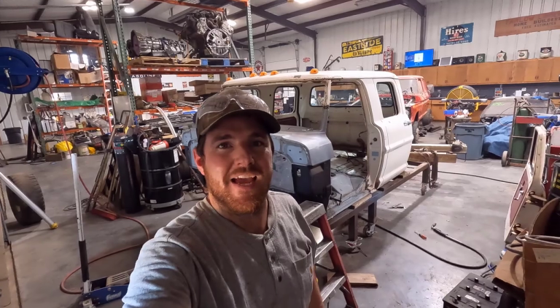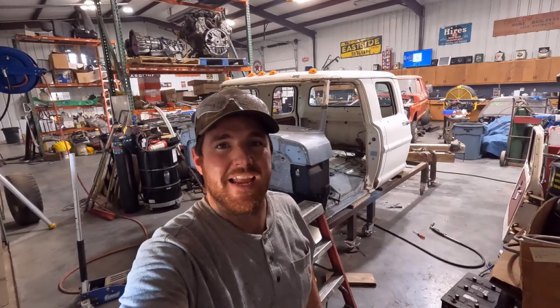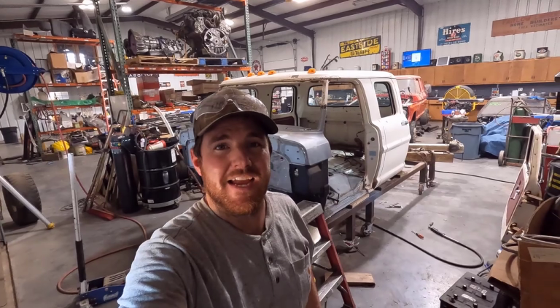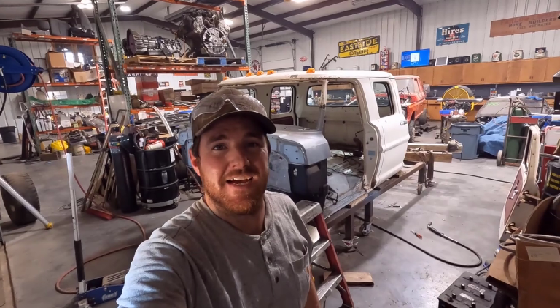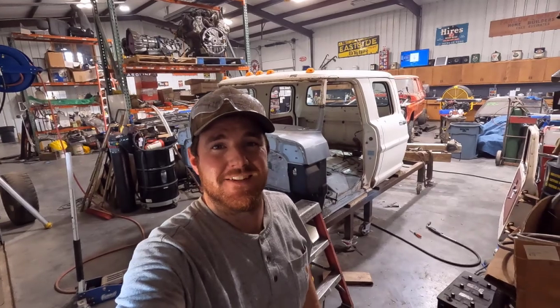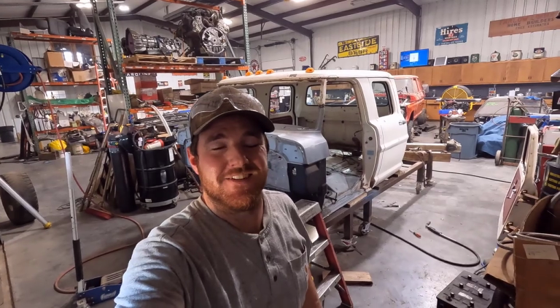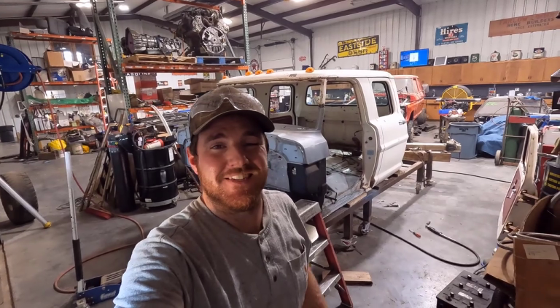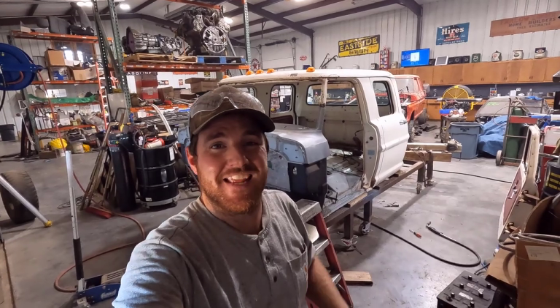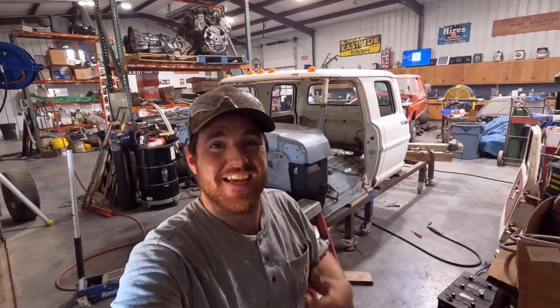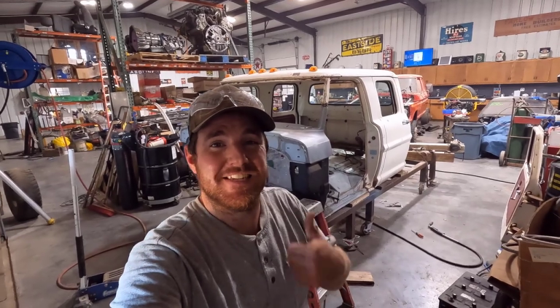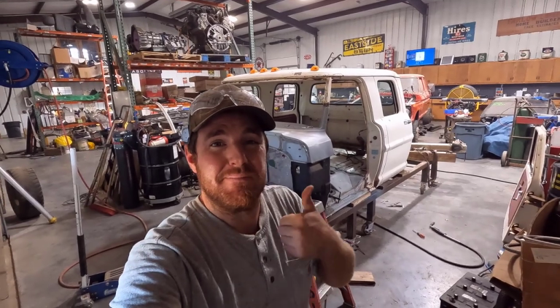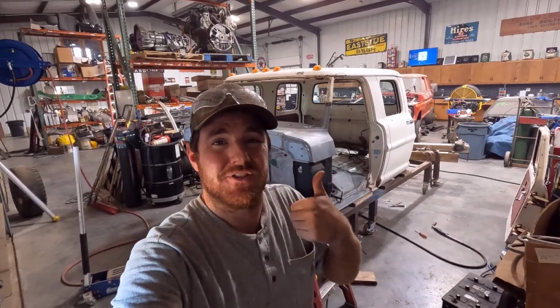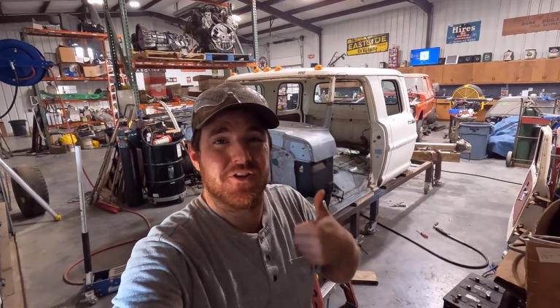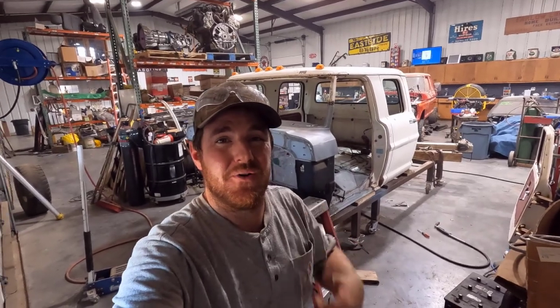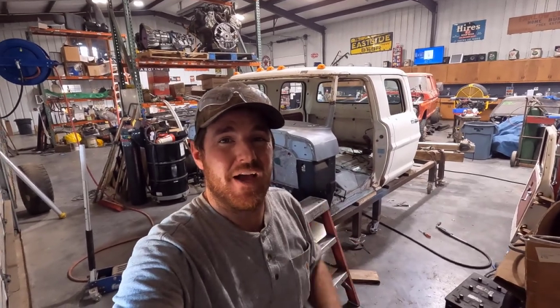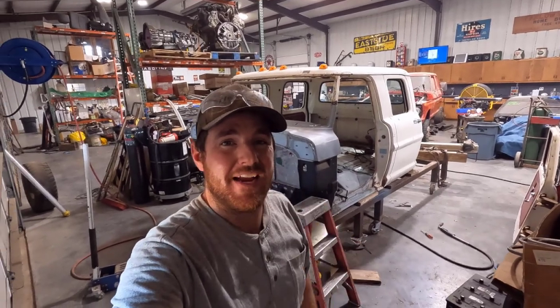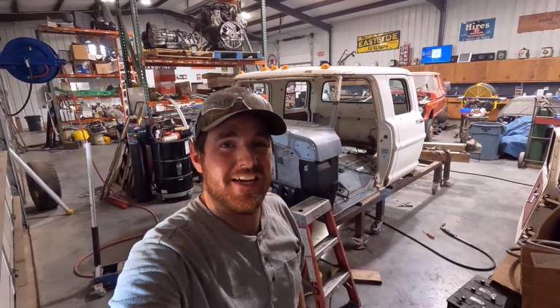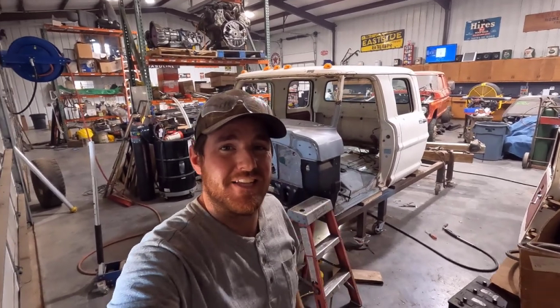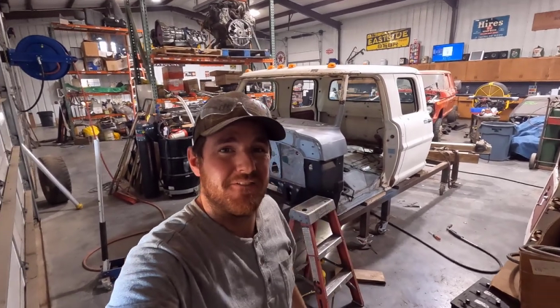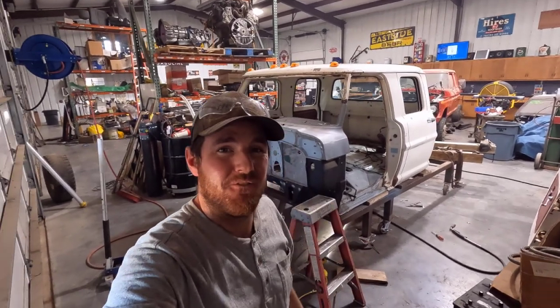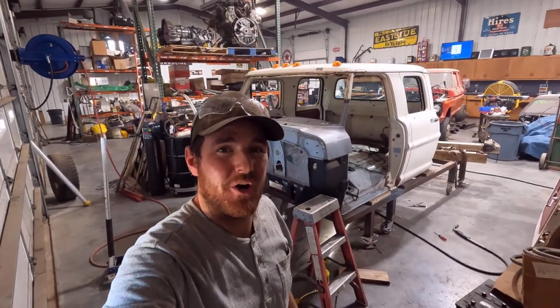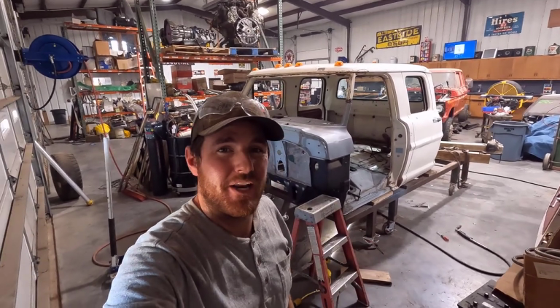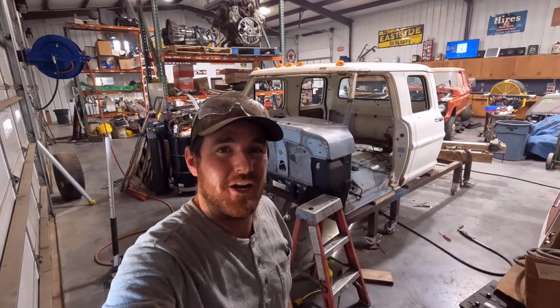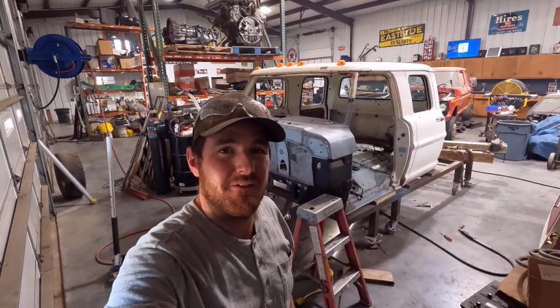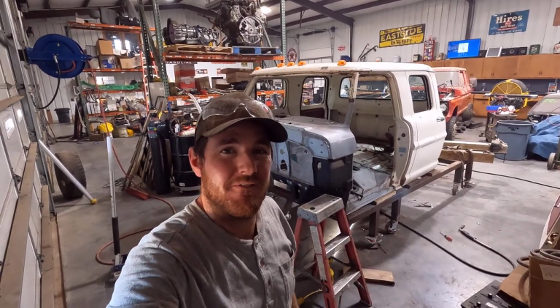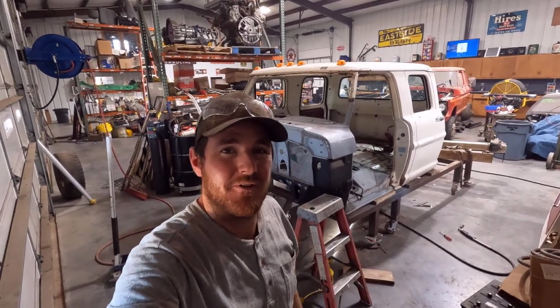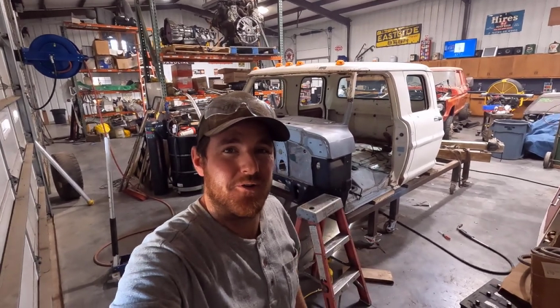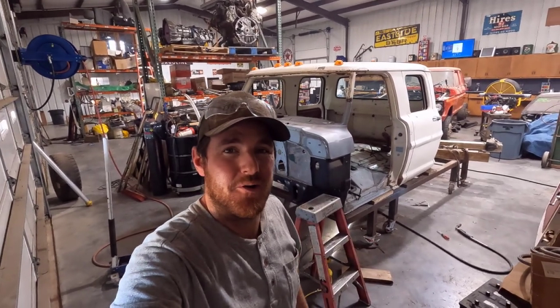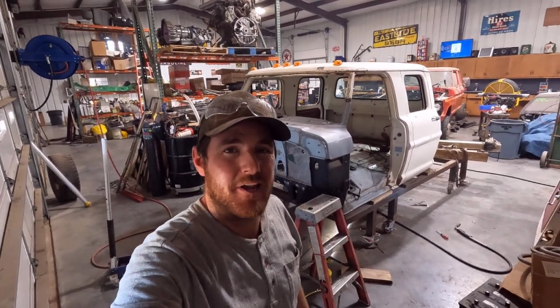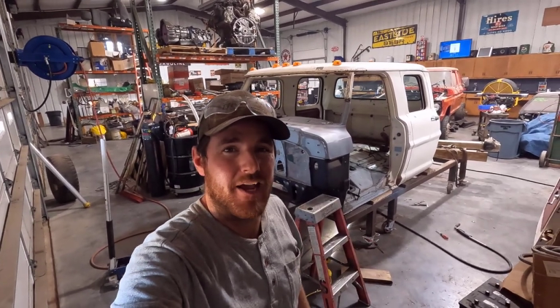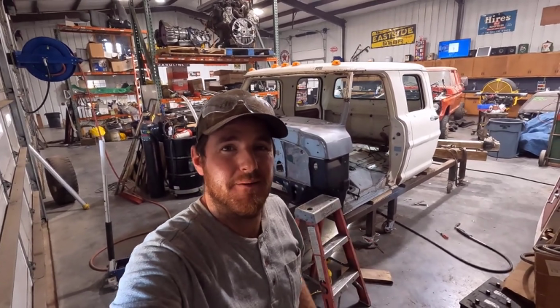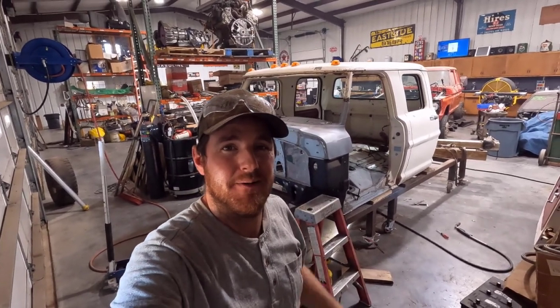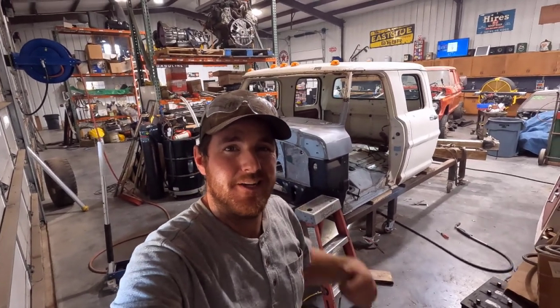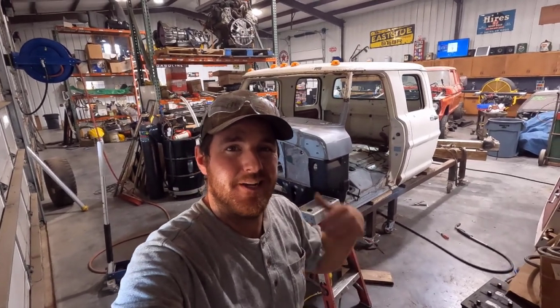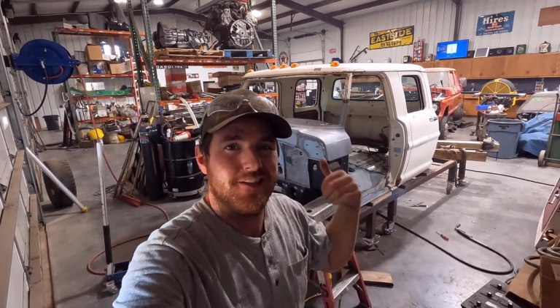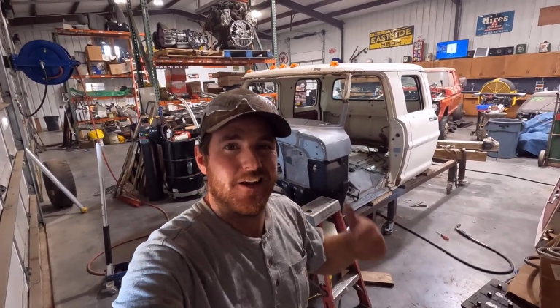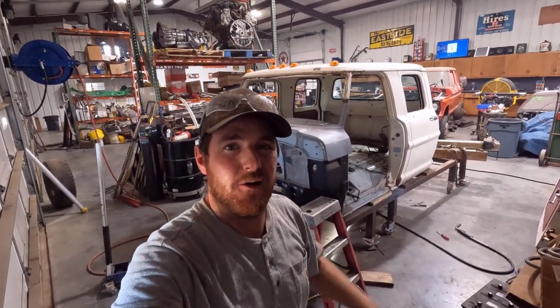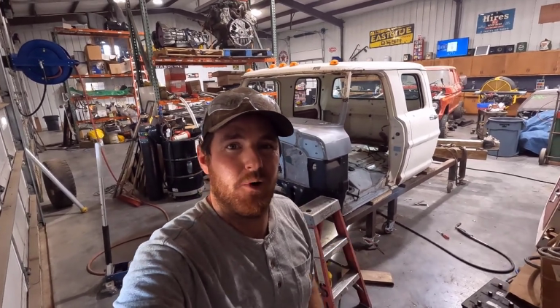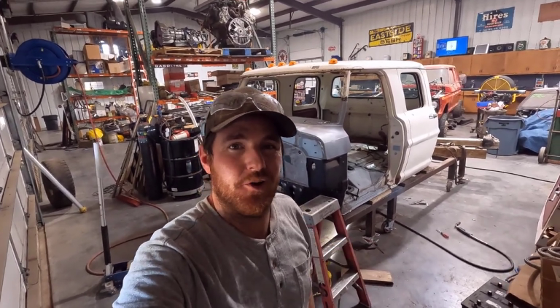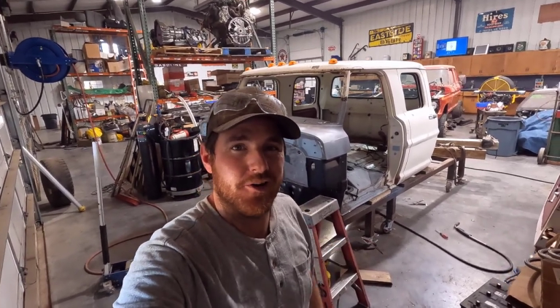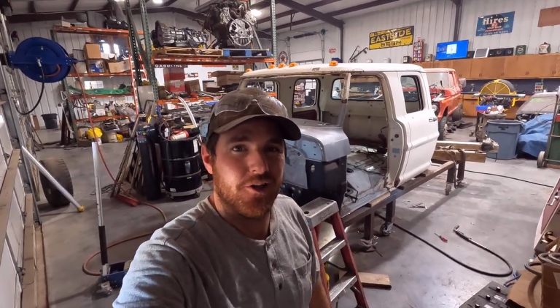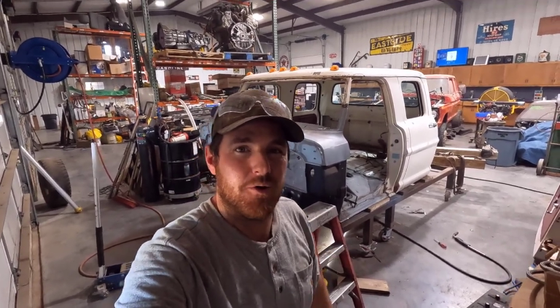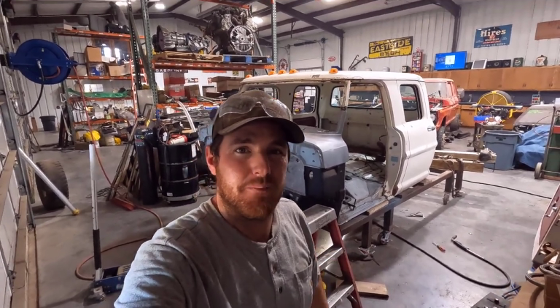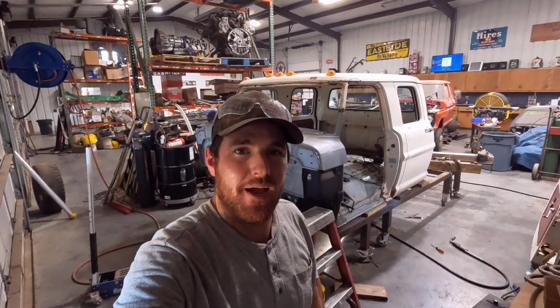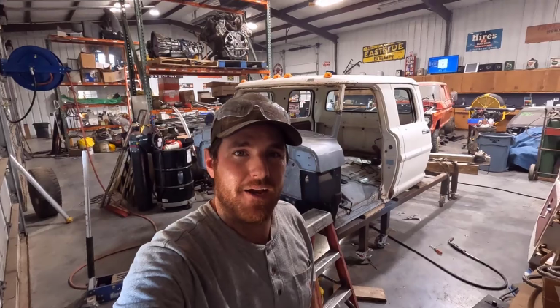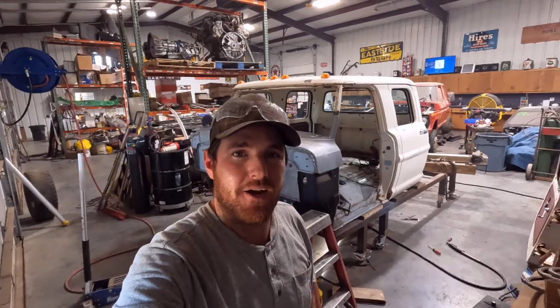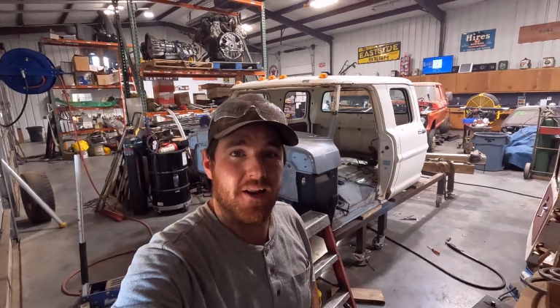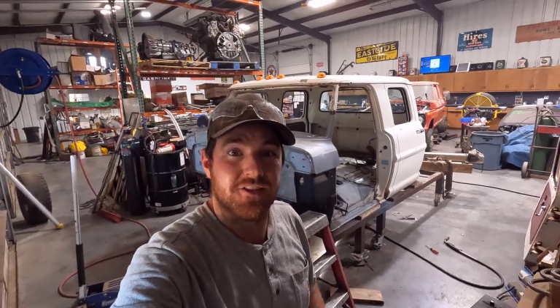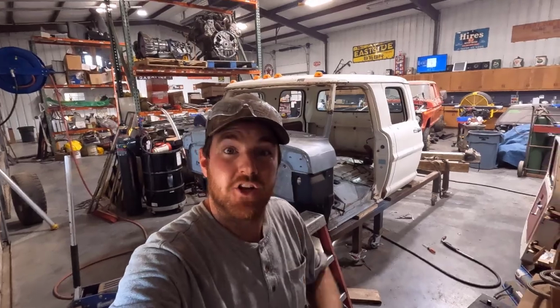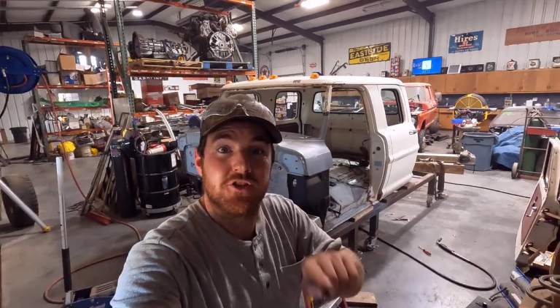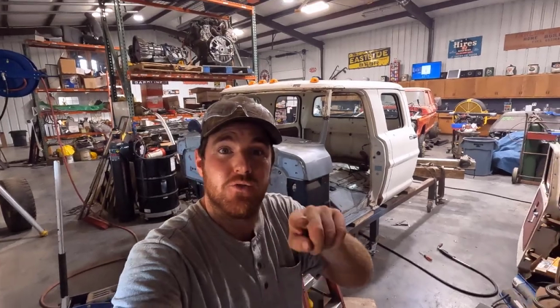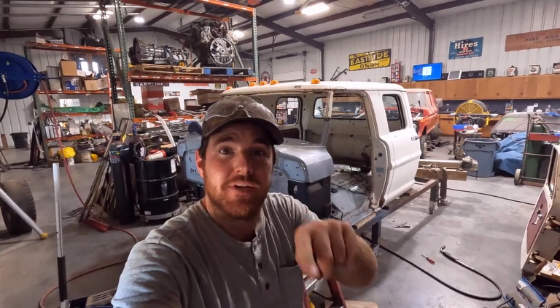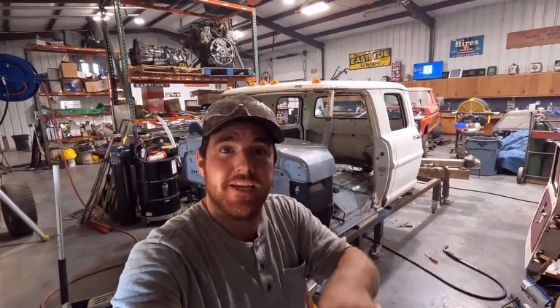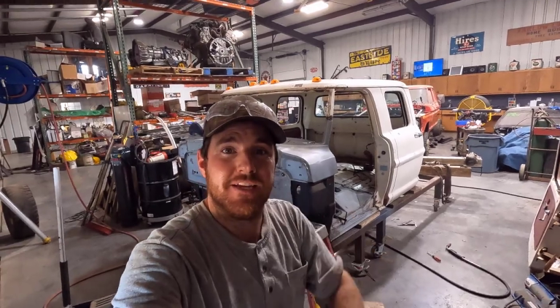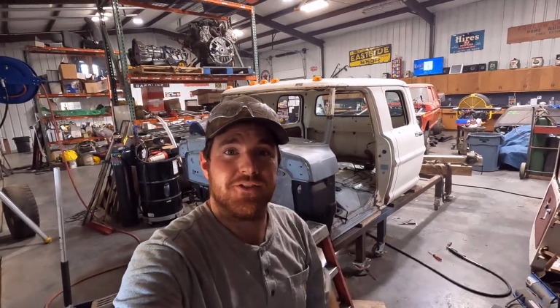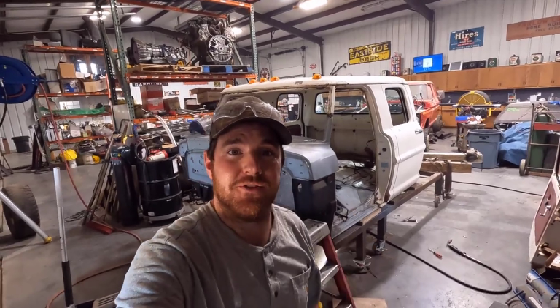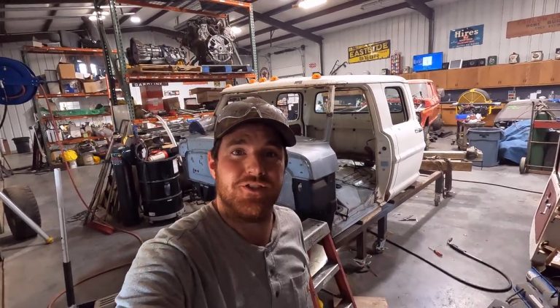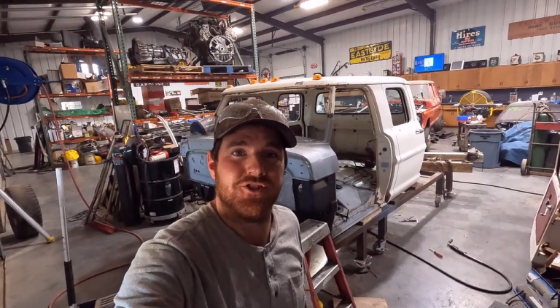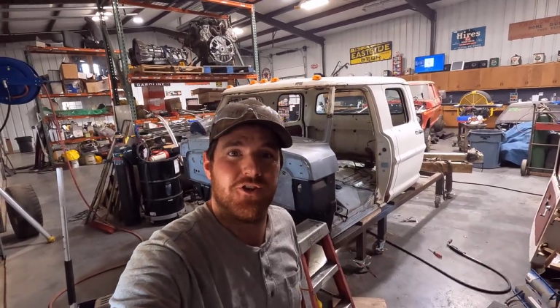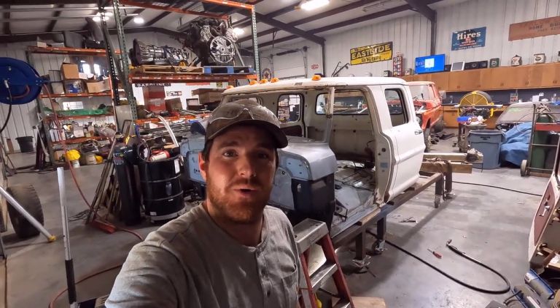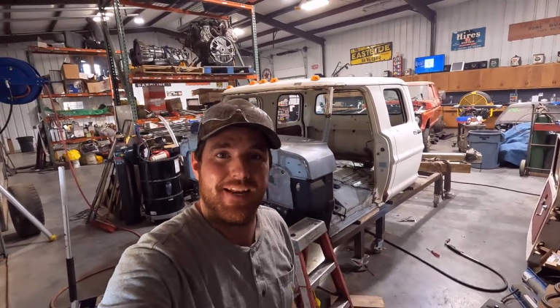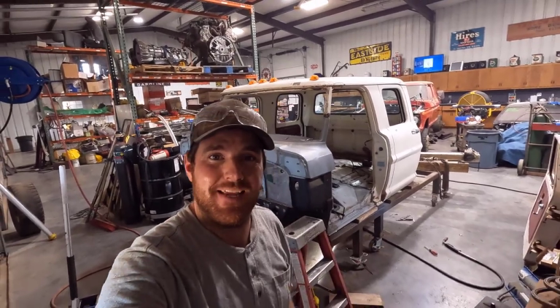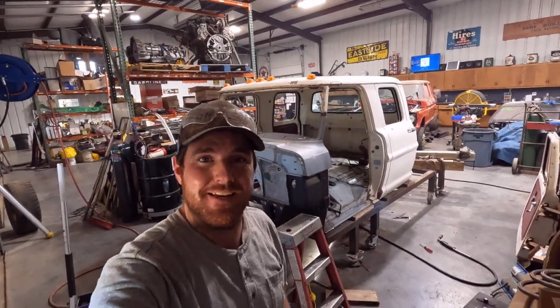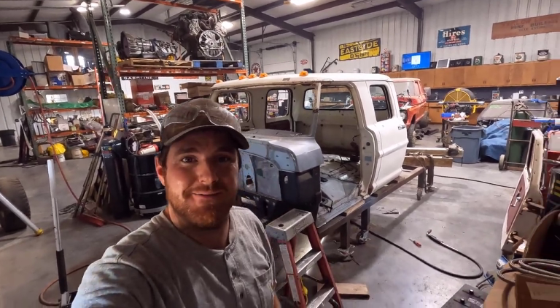Hey guys, on today's episode I cut the front end off of a crew cab, then I weld another one back on it. So let's go dig into it and show you what I did.